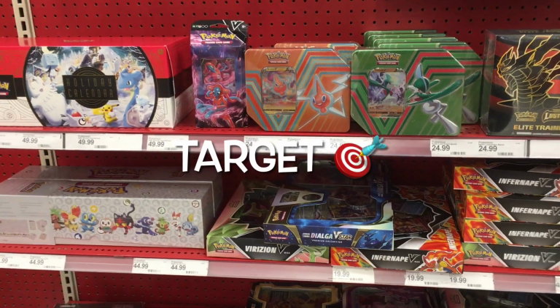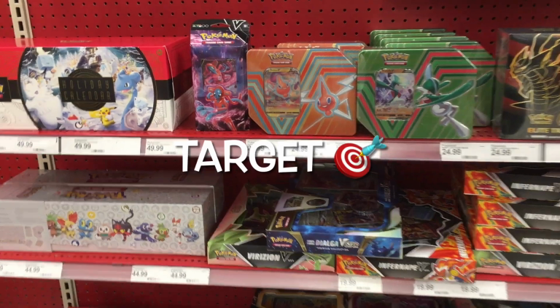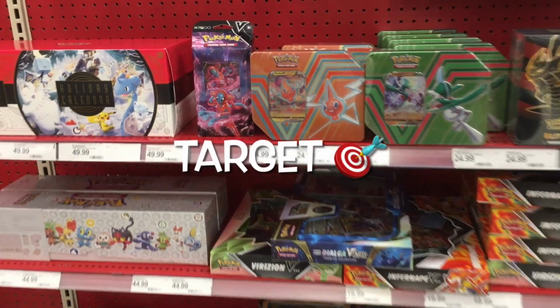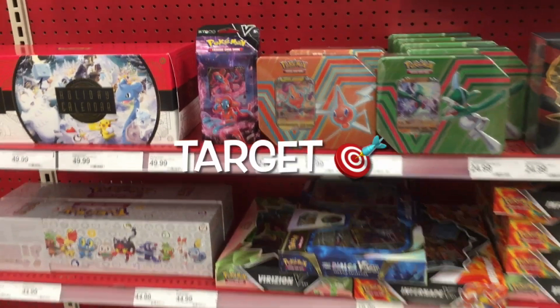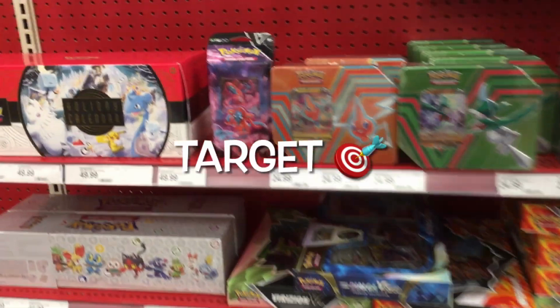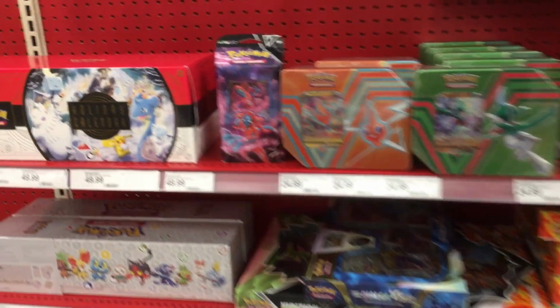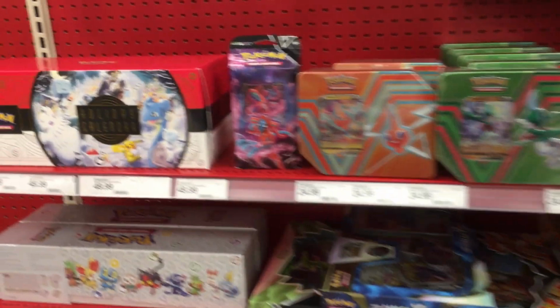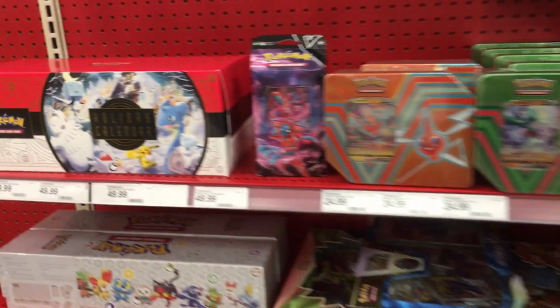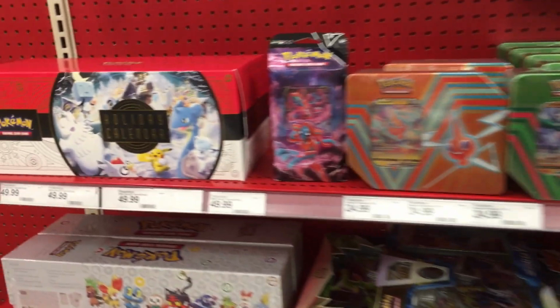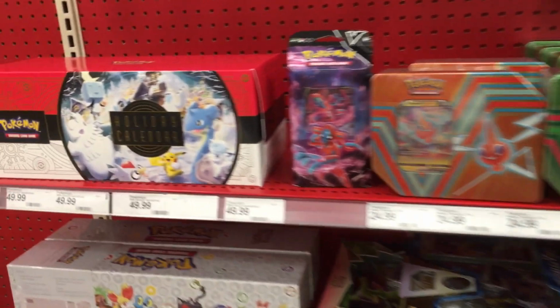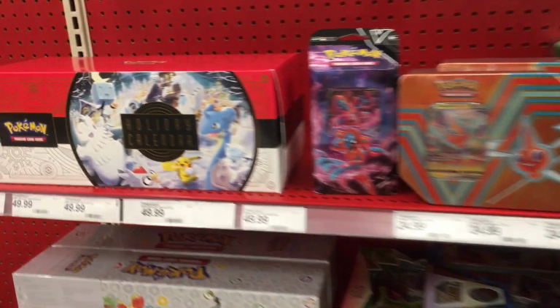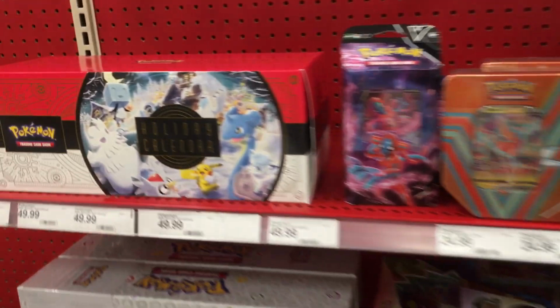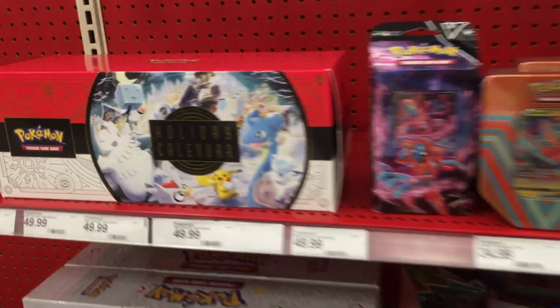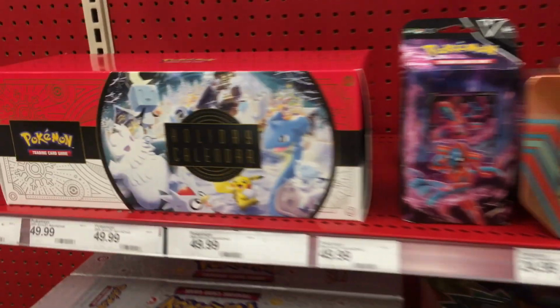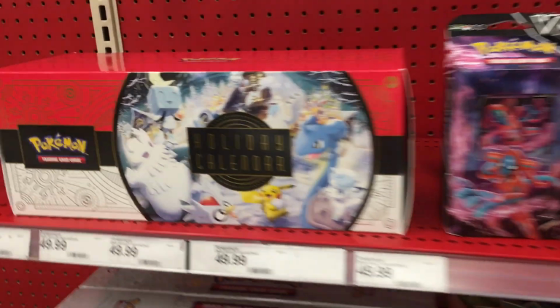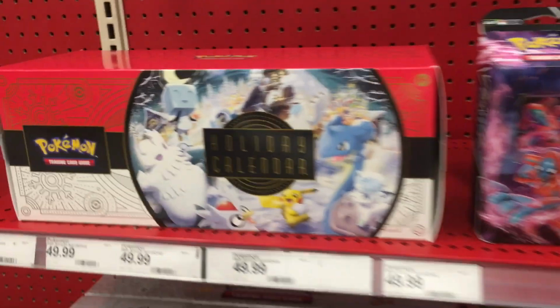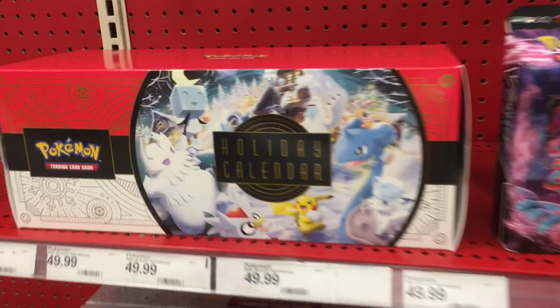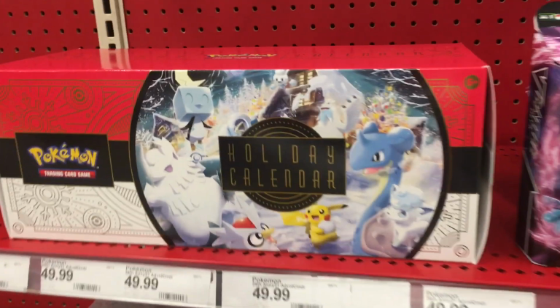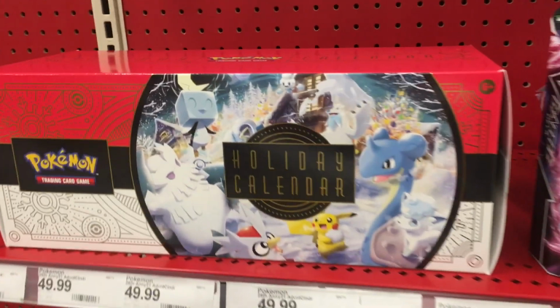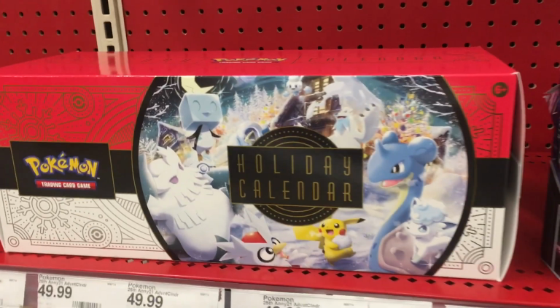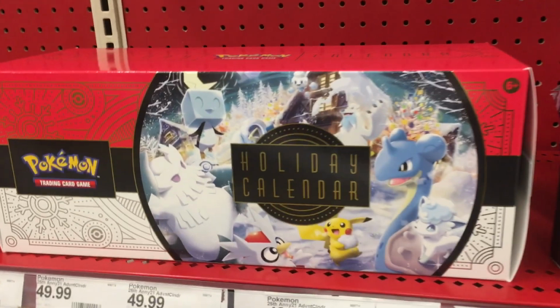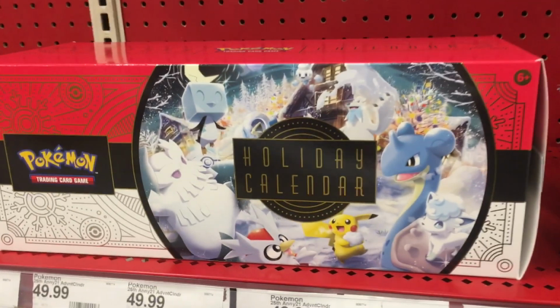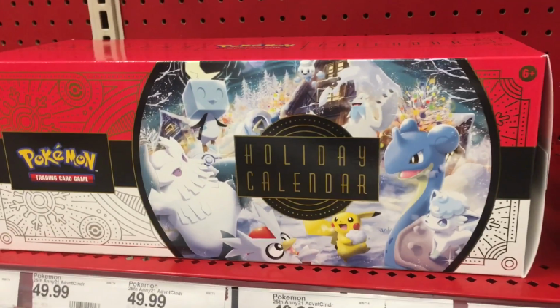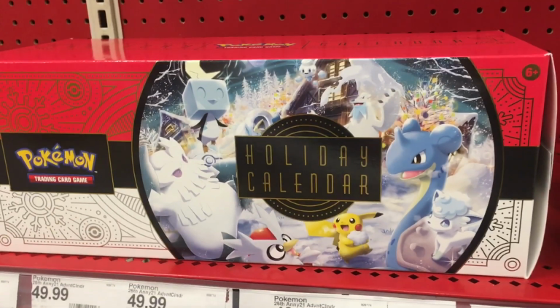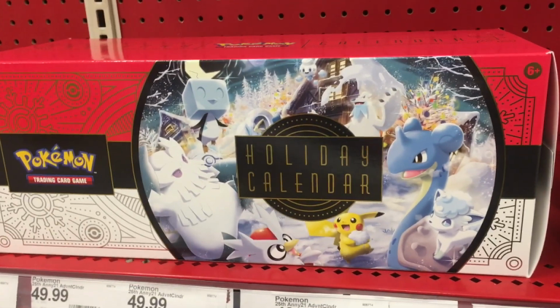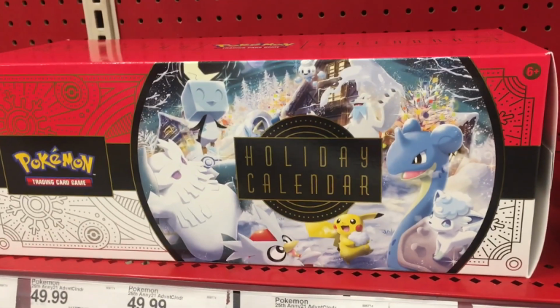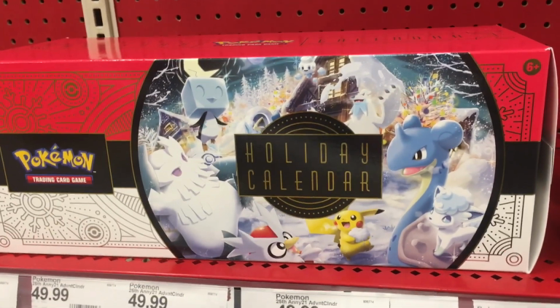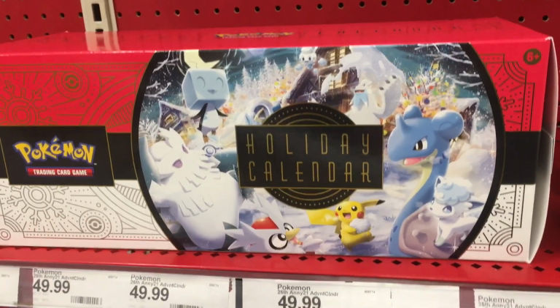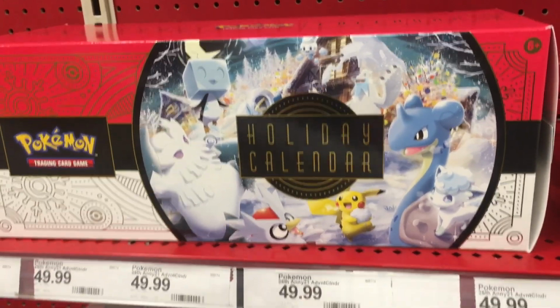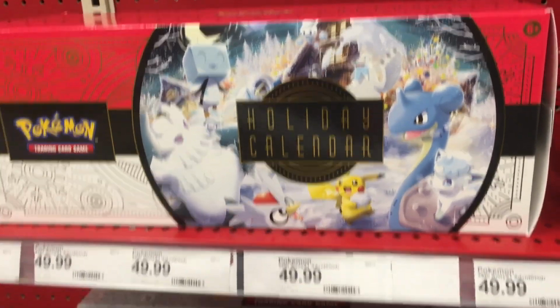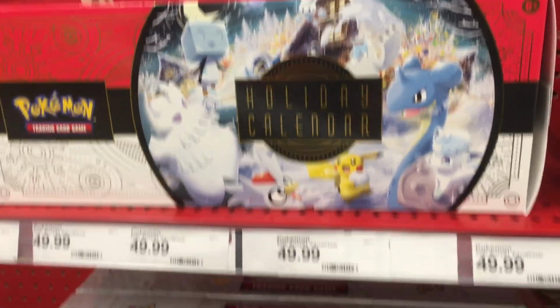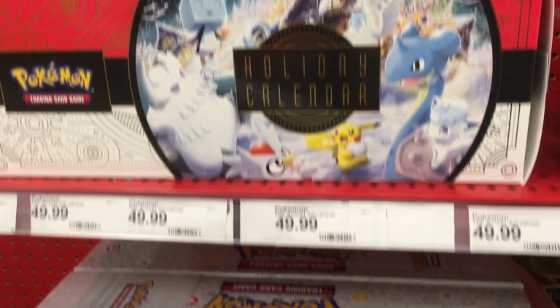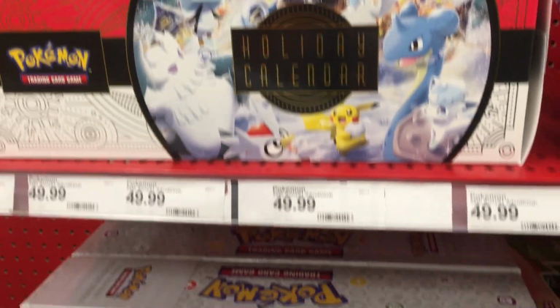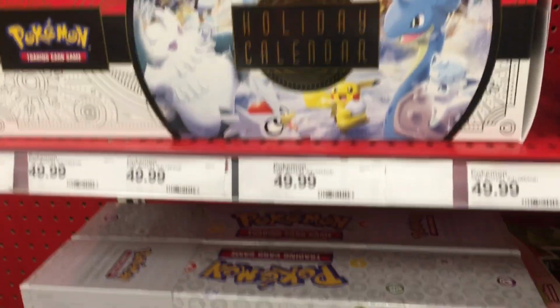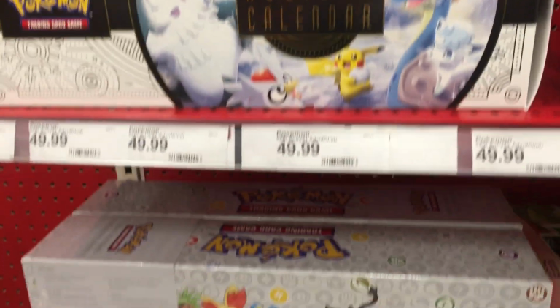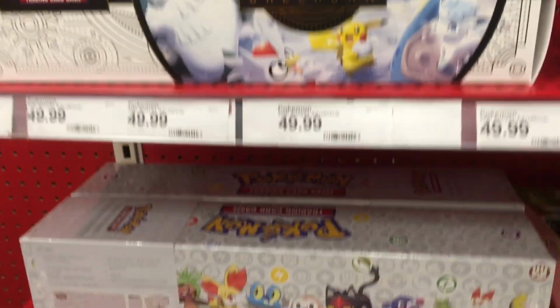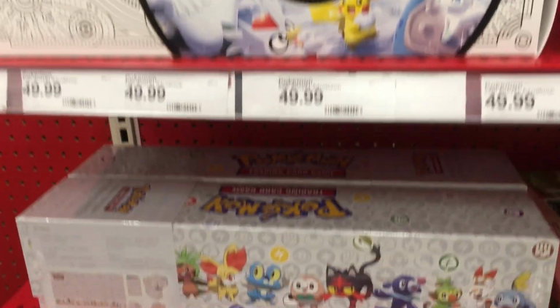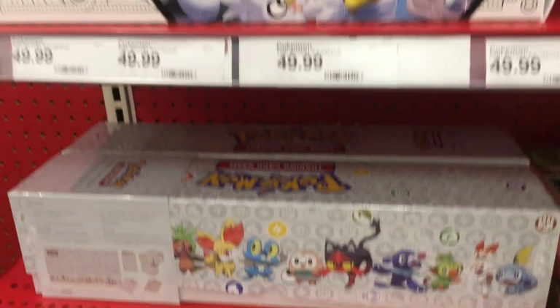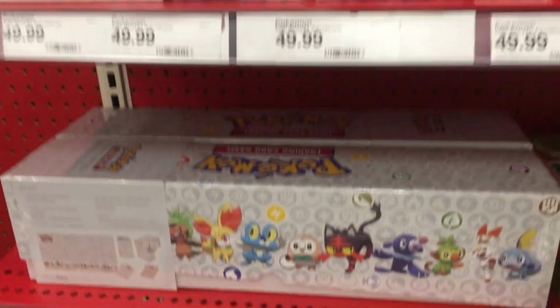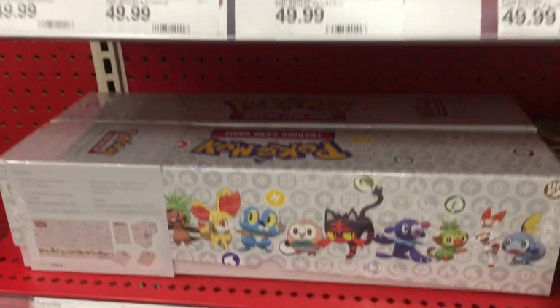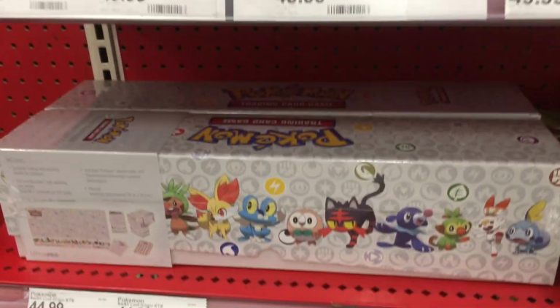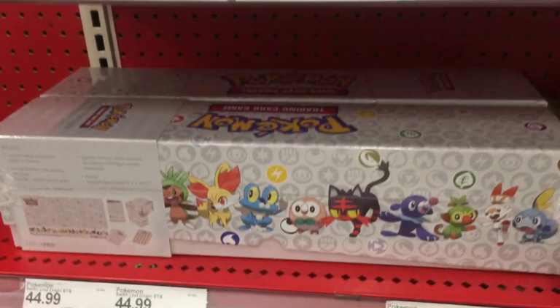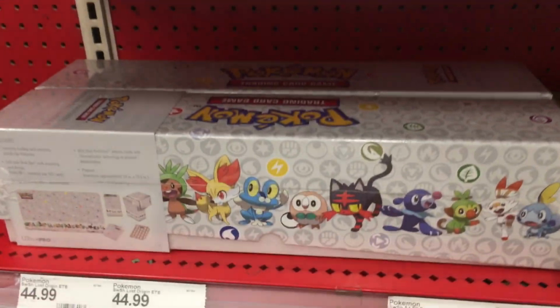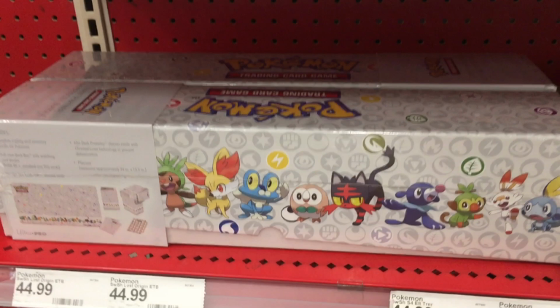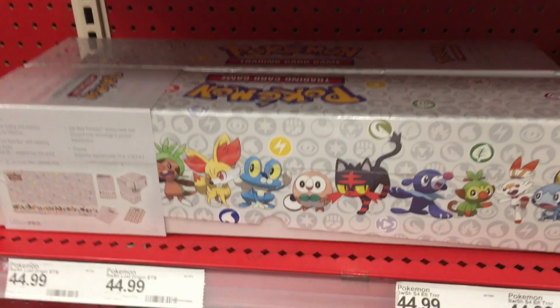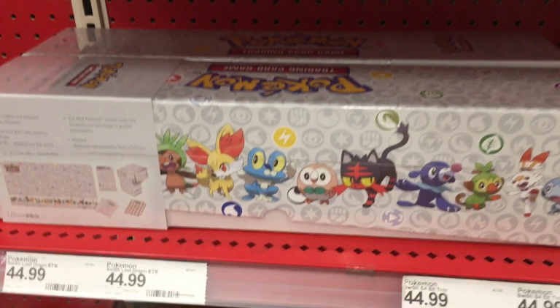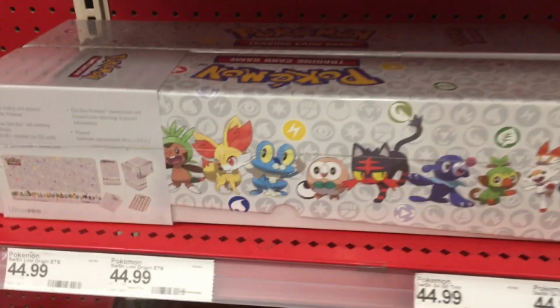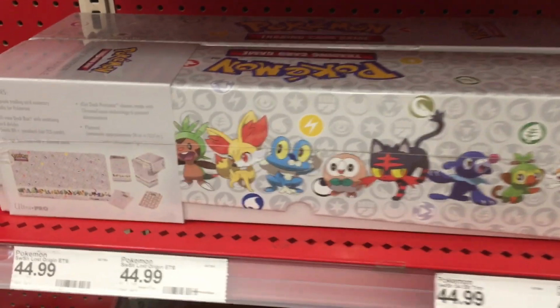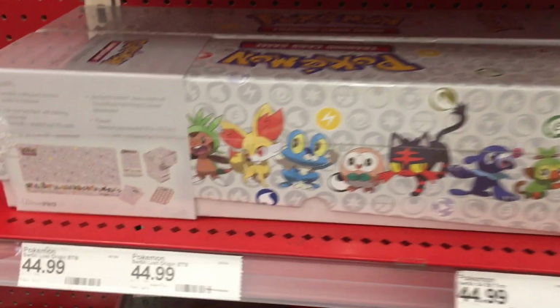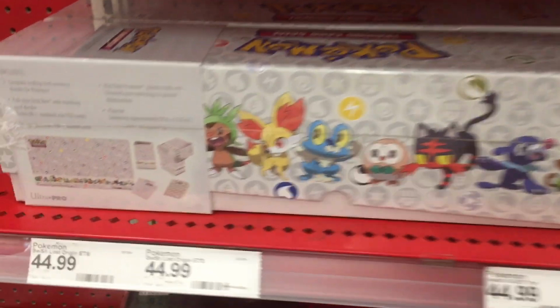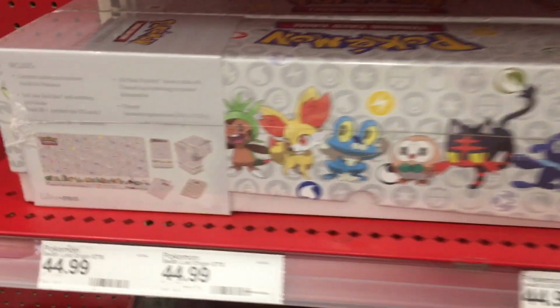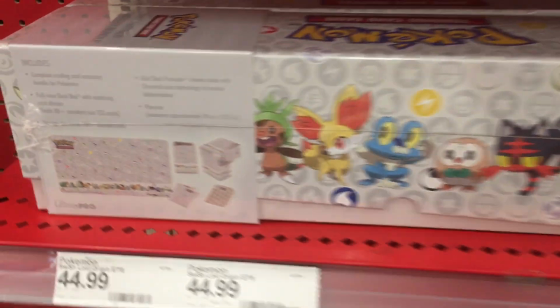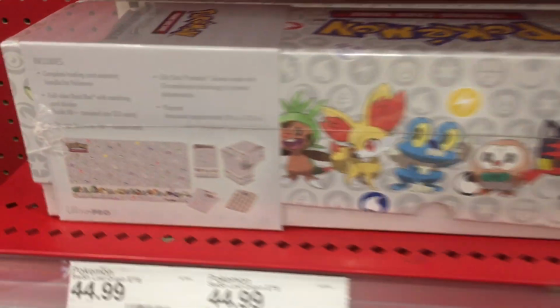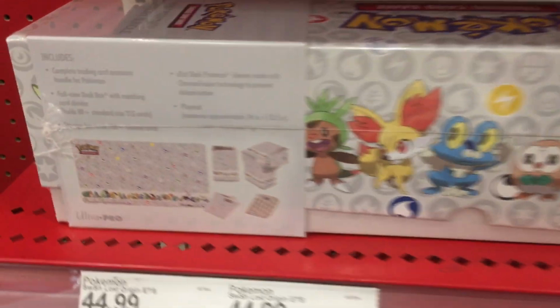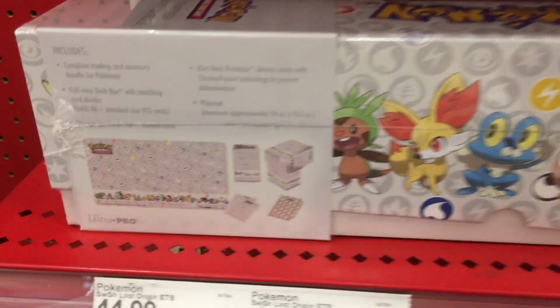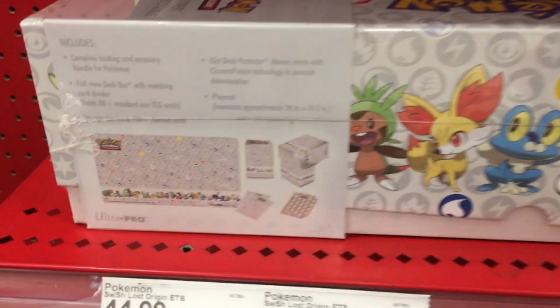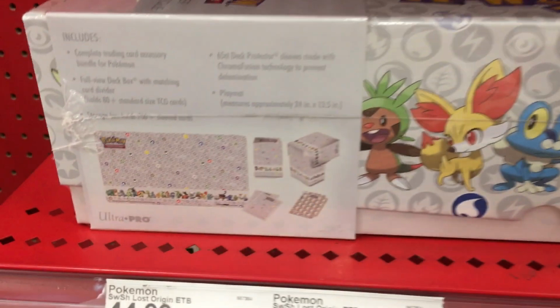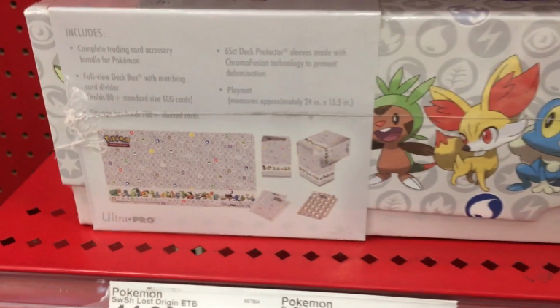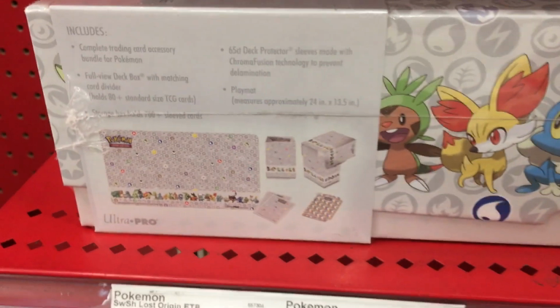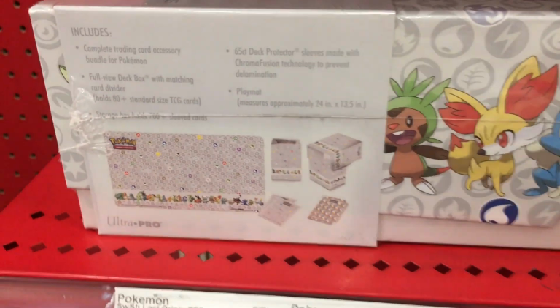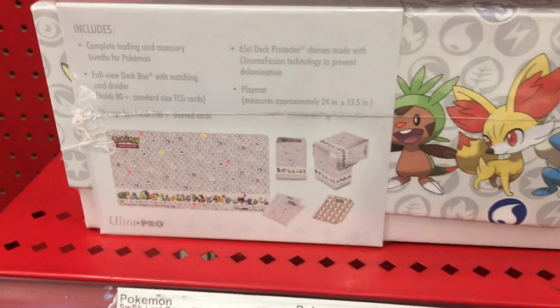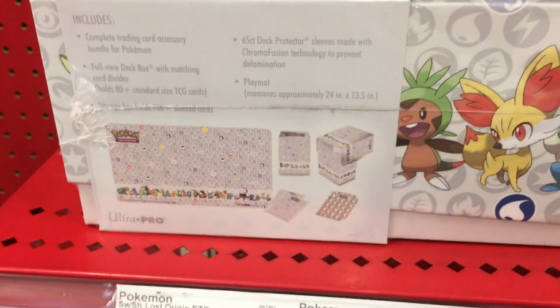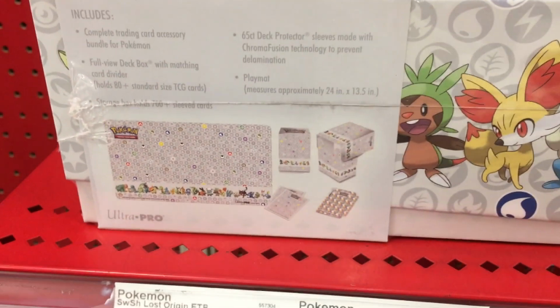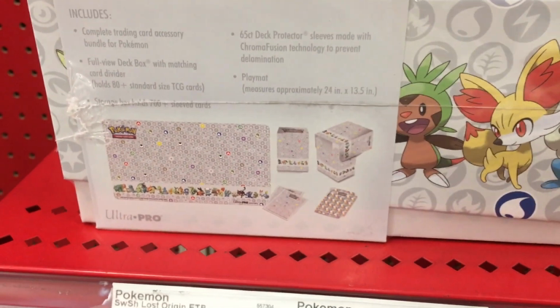Hi everyone! This week's Toy Hunt is filmed at Target, and in front by the cash registers they have a ton of new Pokémon items.